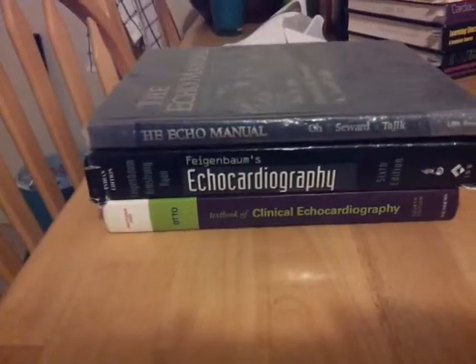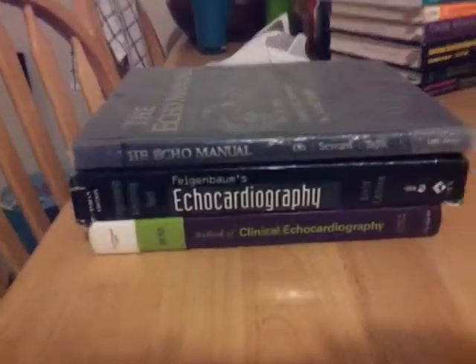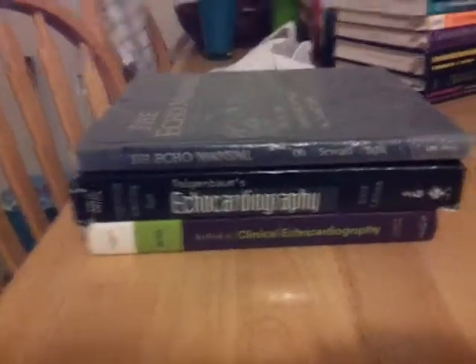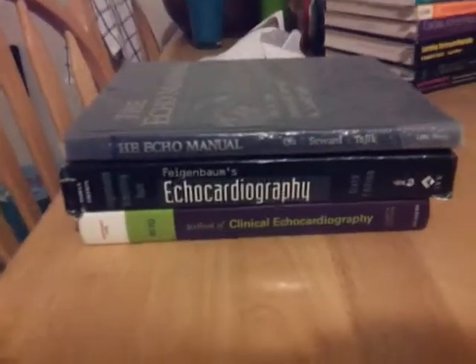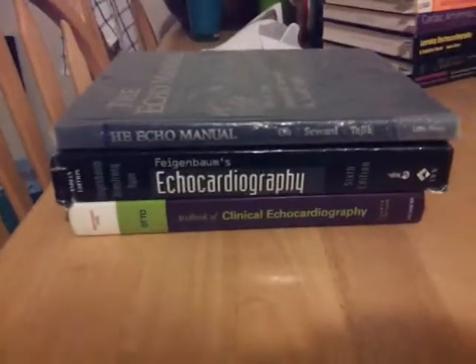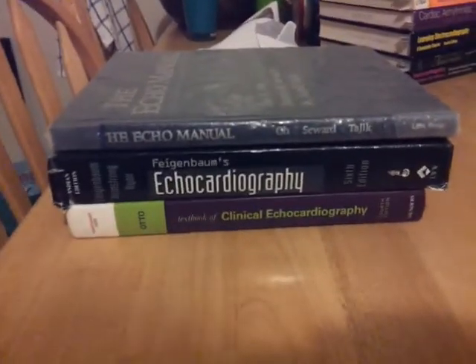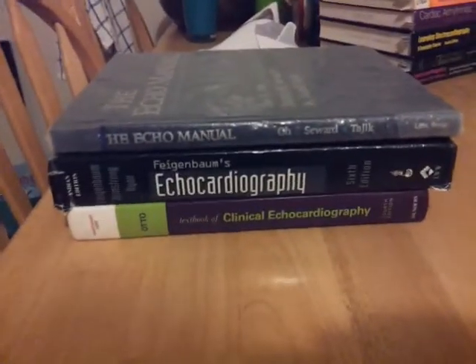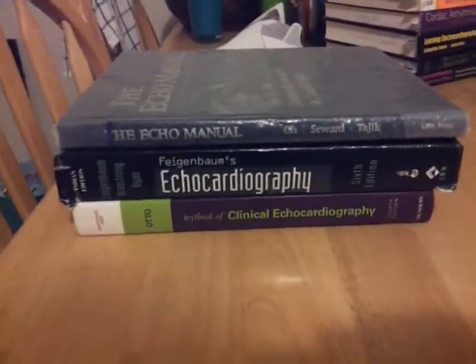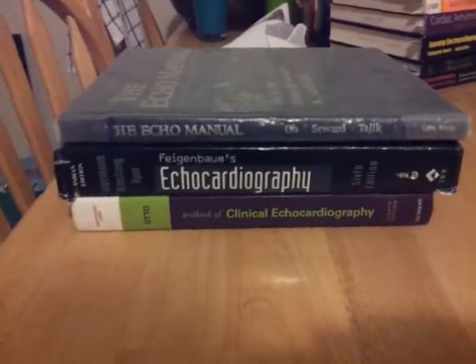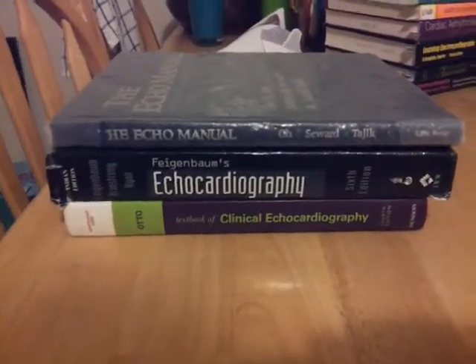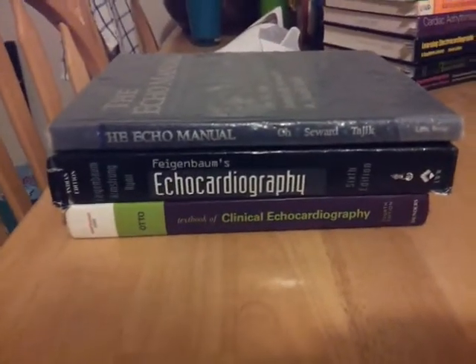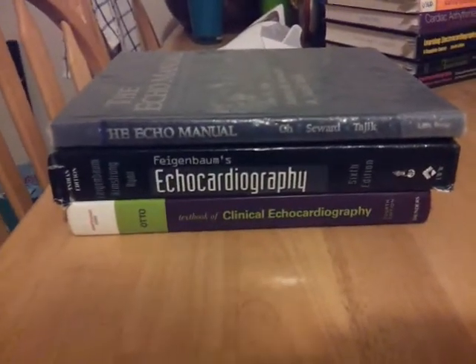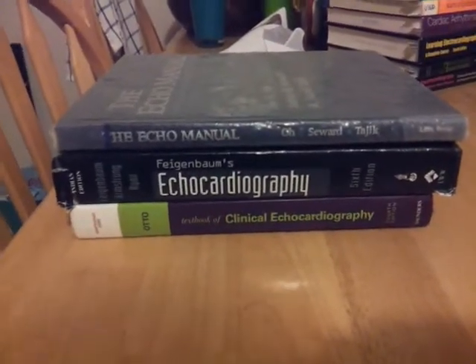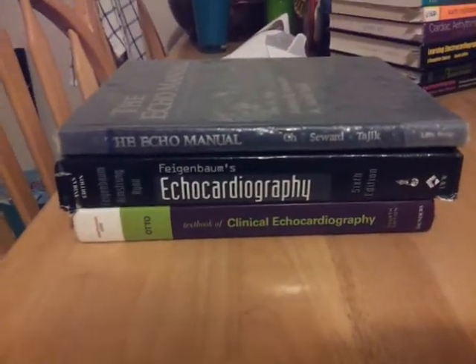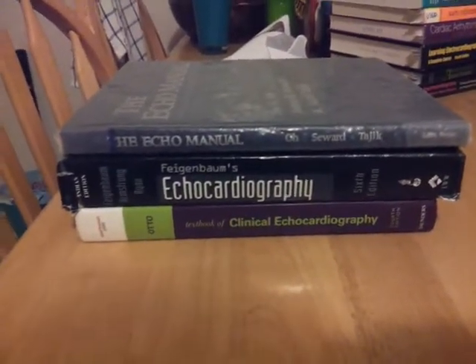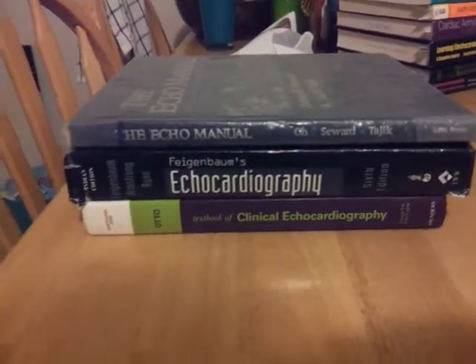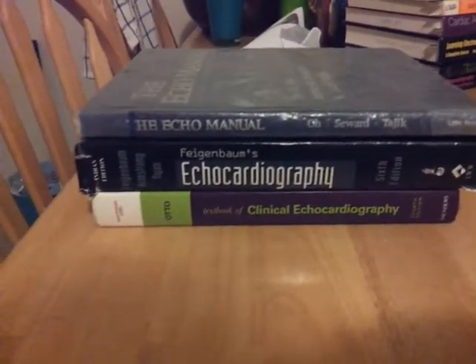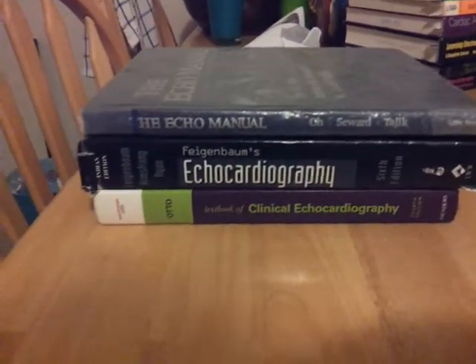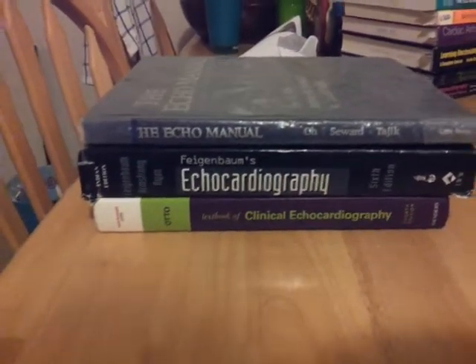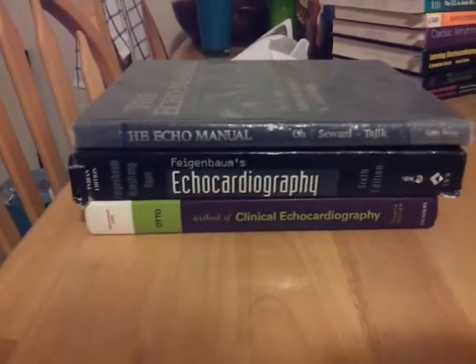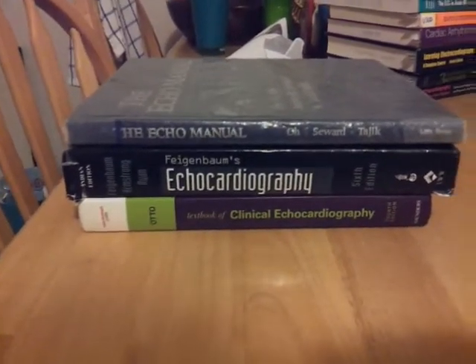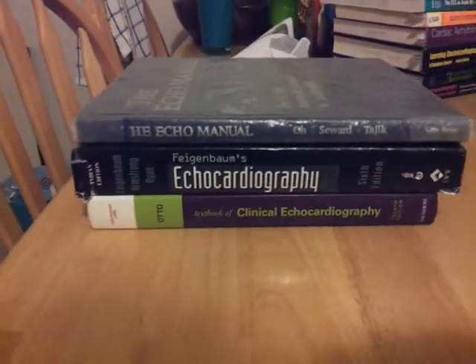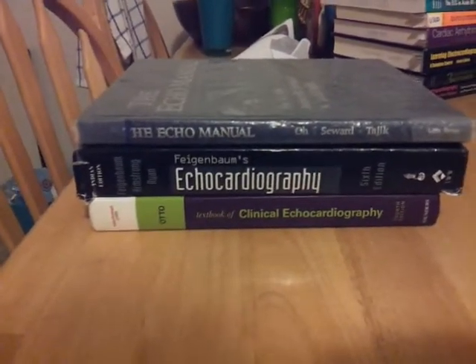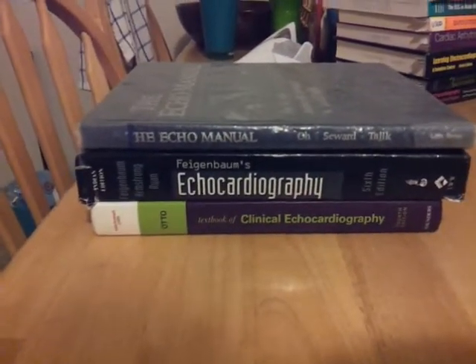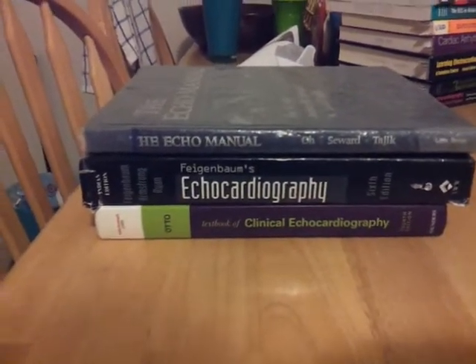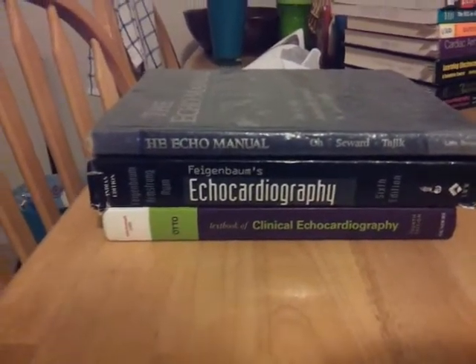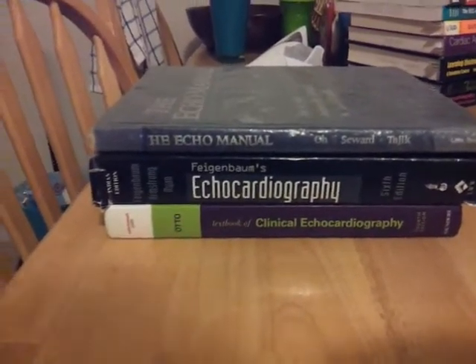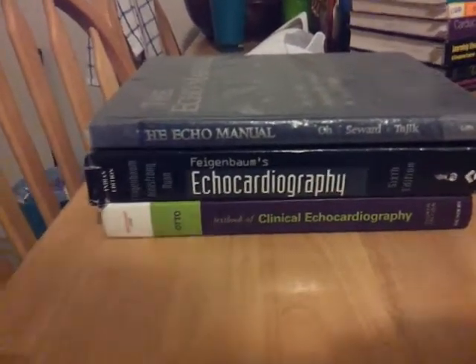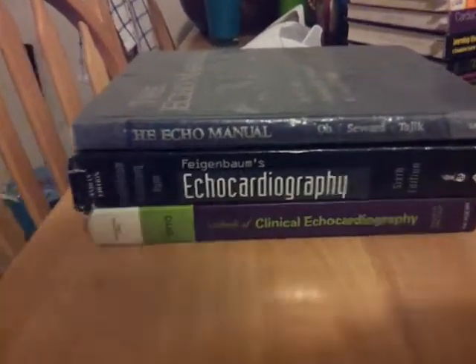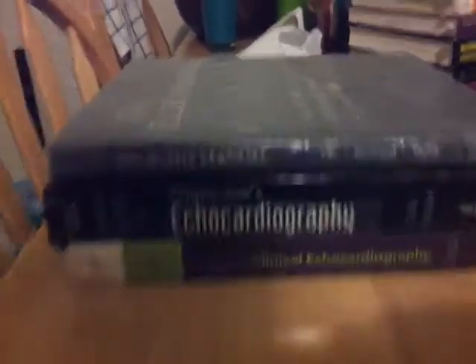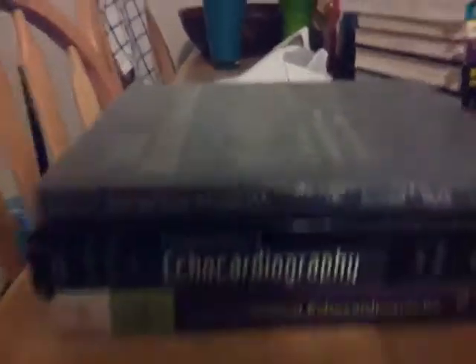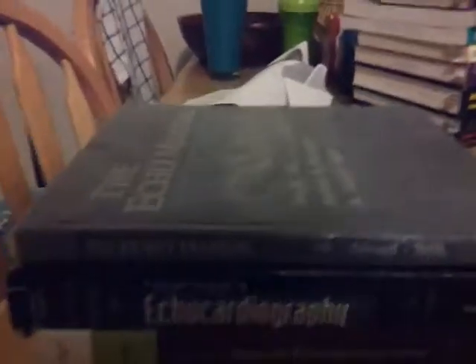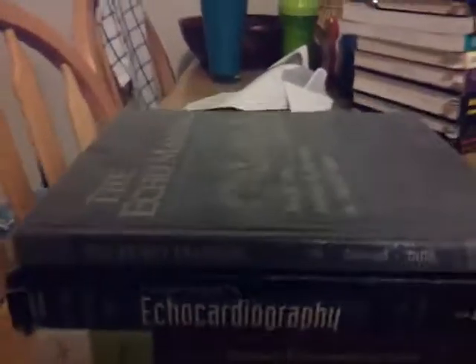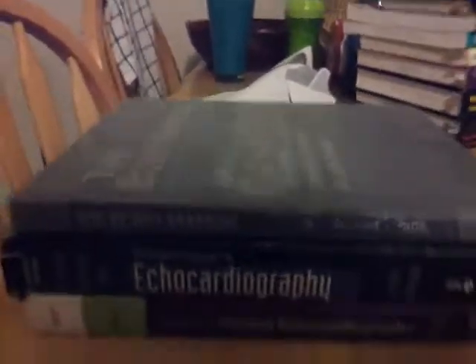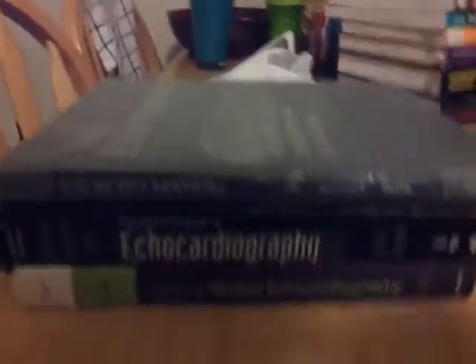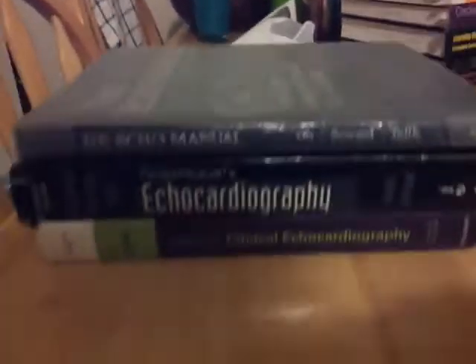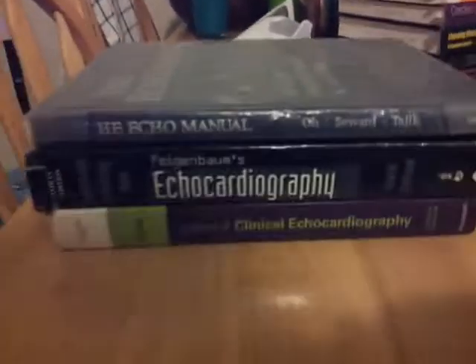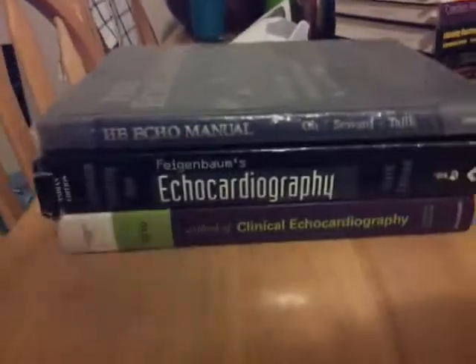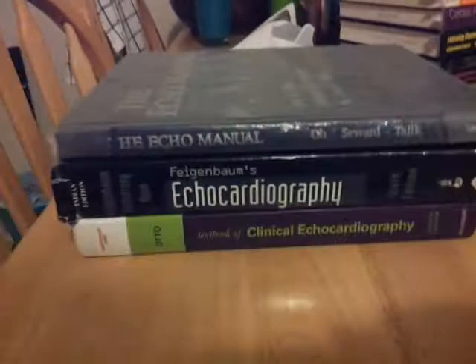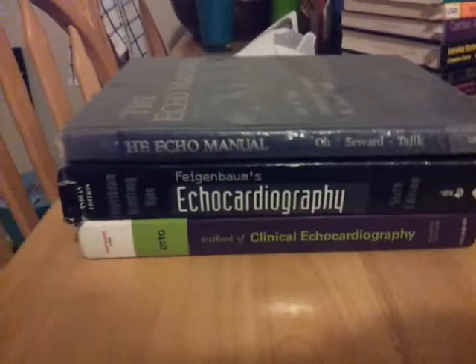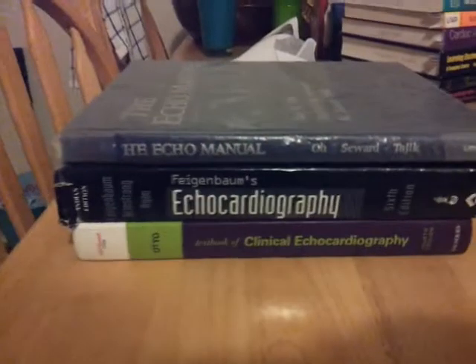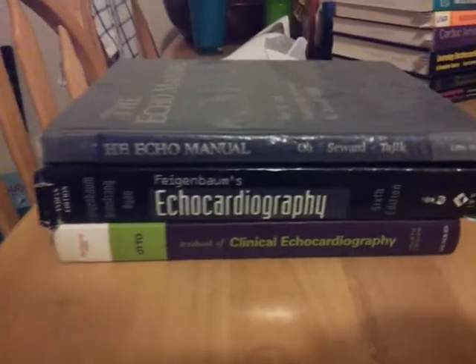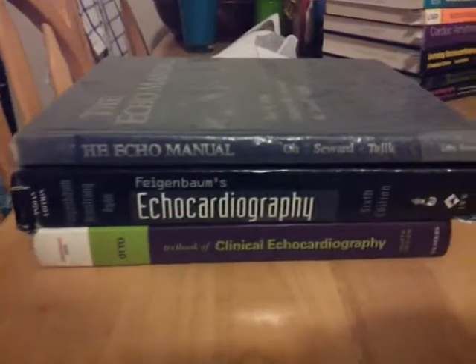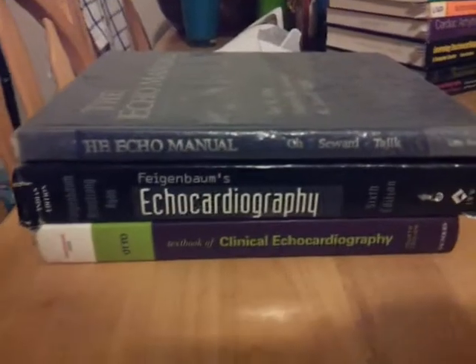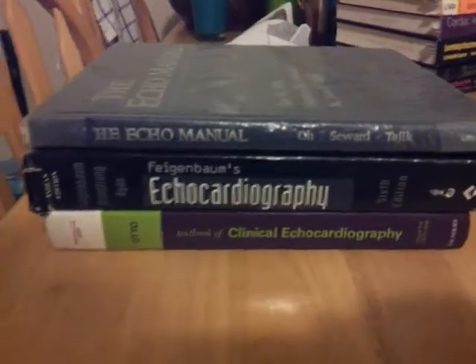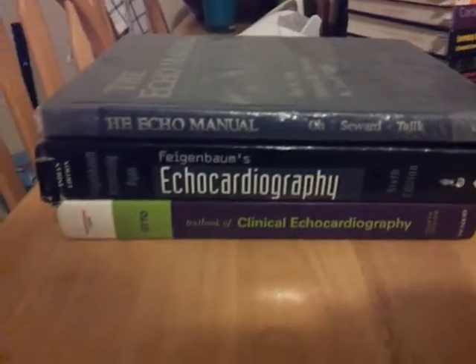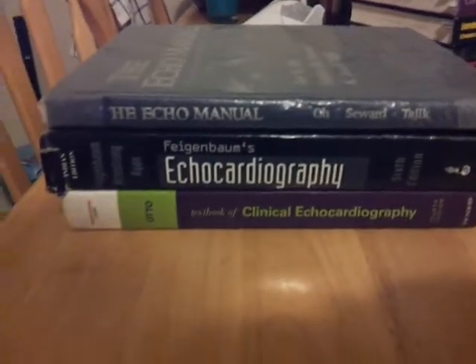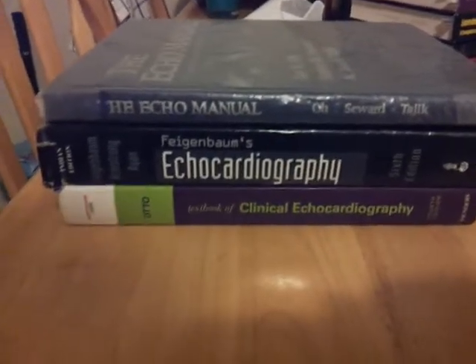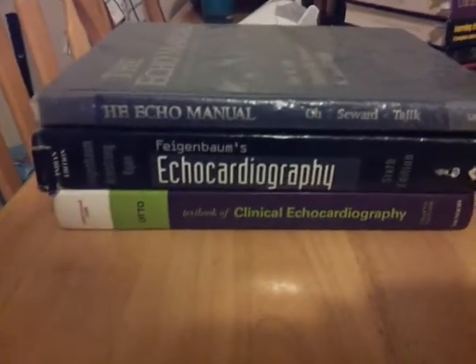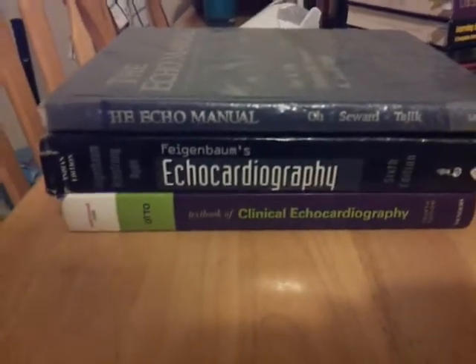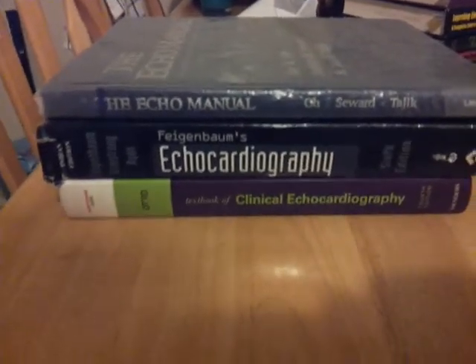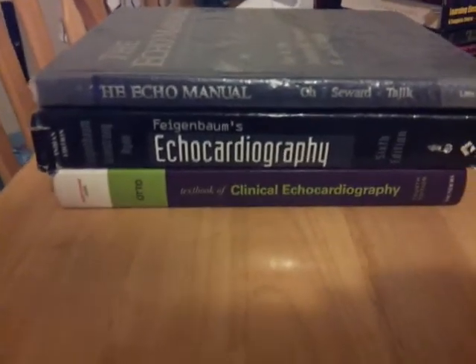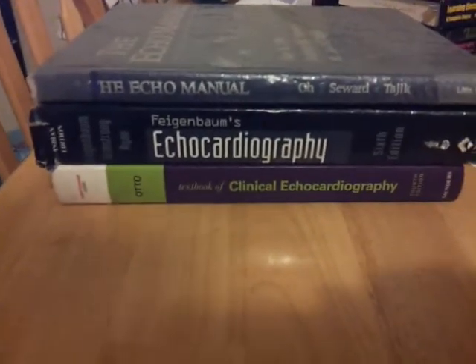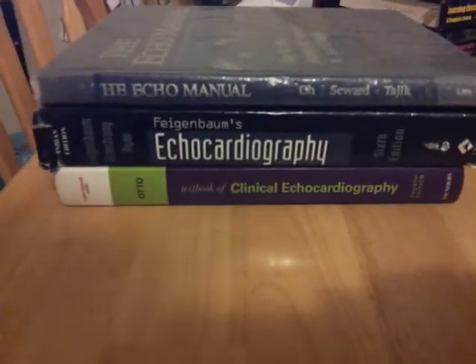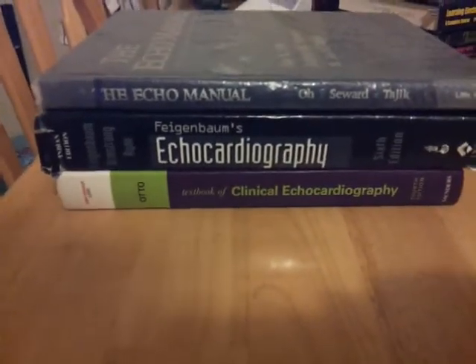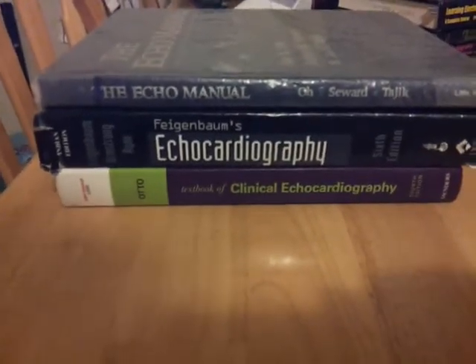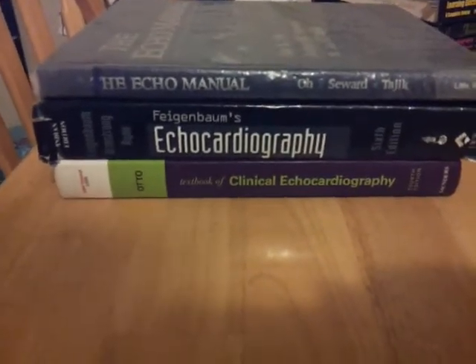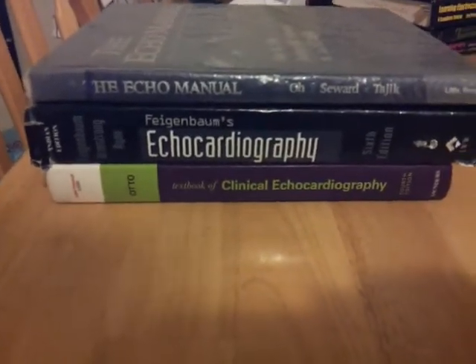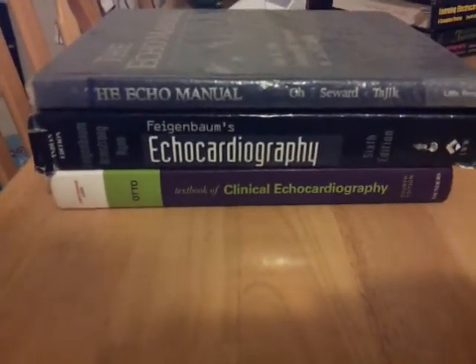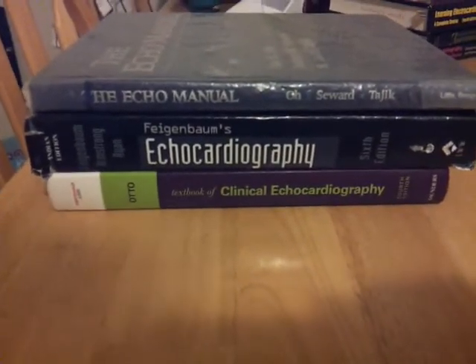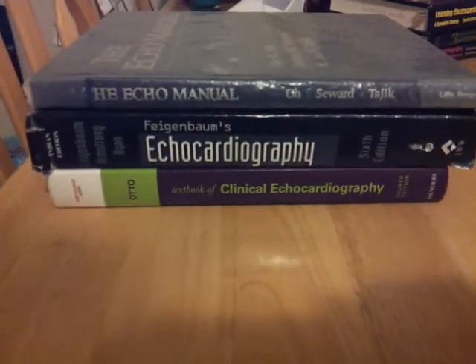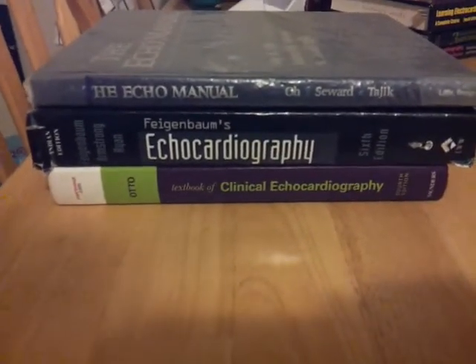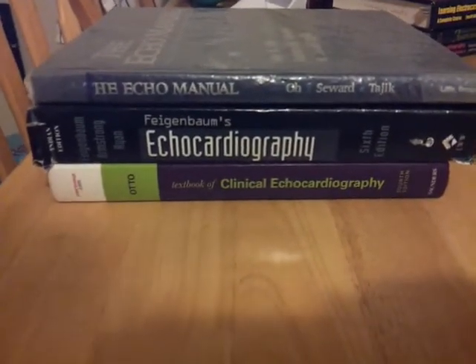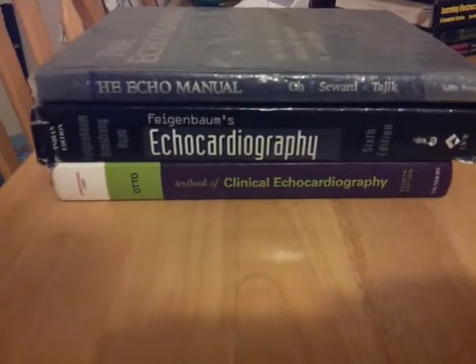What's going on, this is Roger. I just wanted to do a review on a few books that helped me through my two-year echocardiography program.